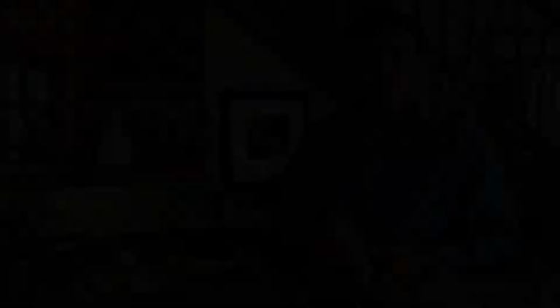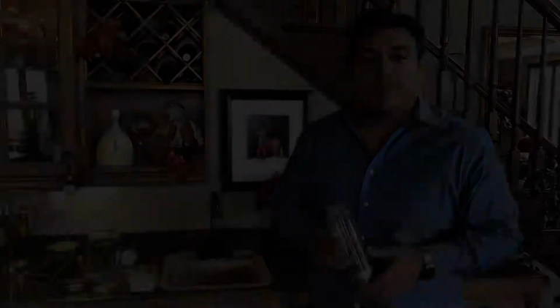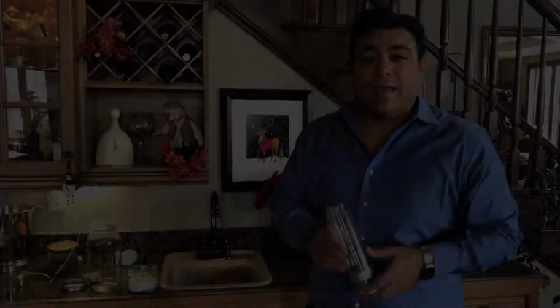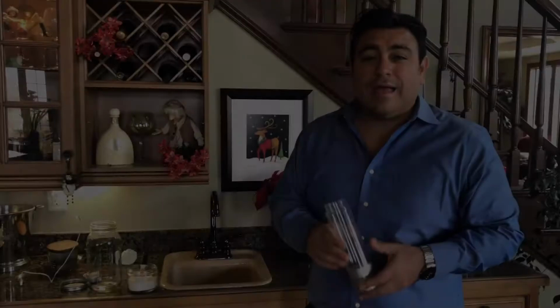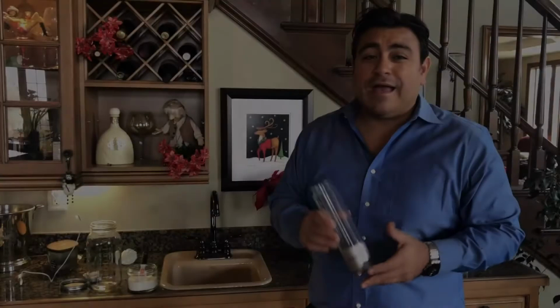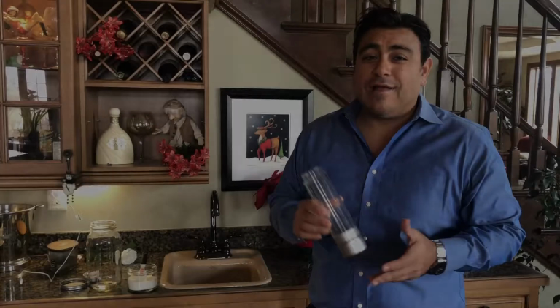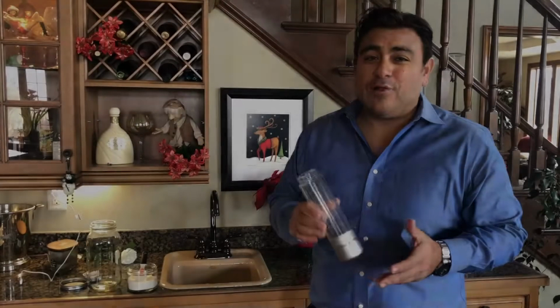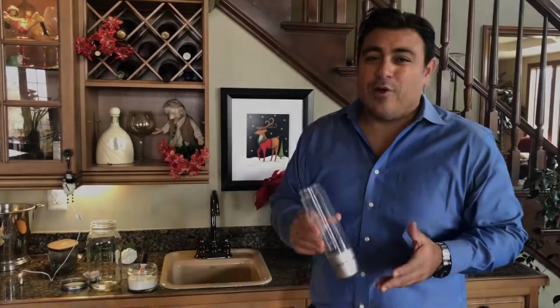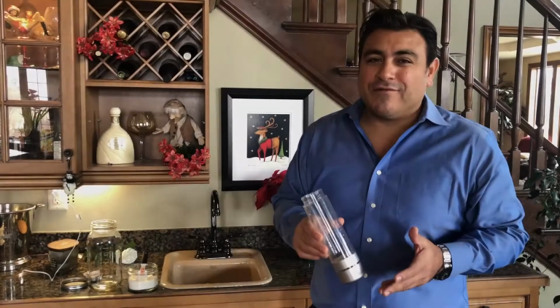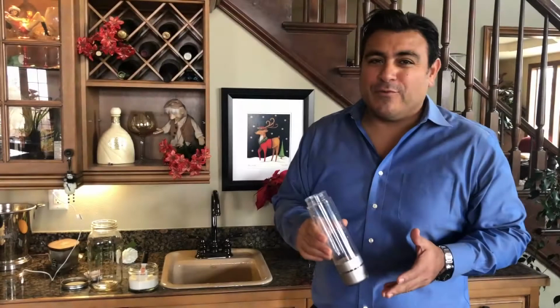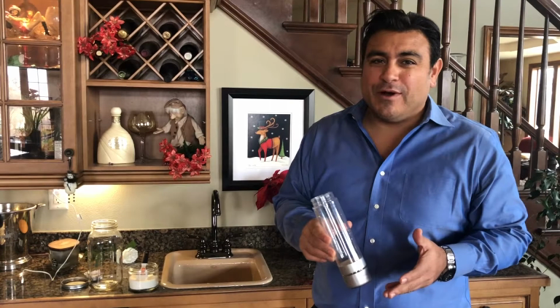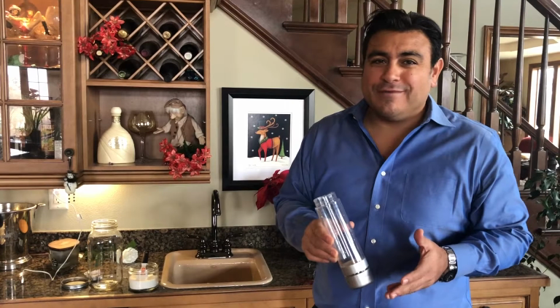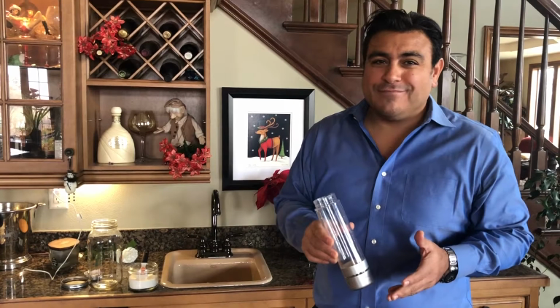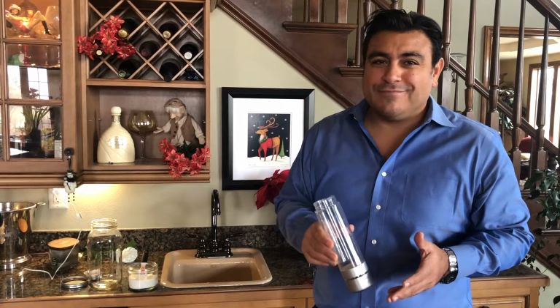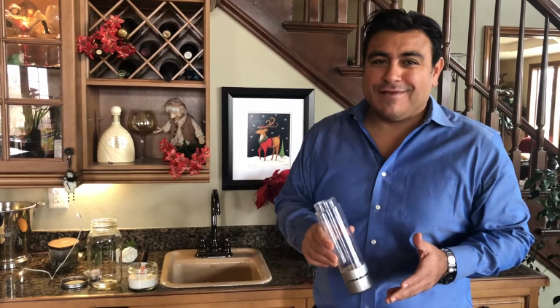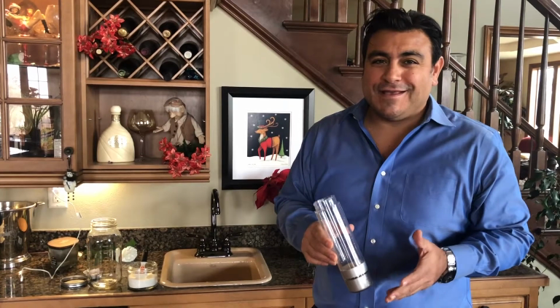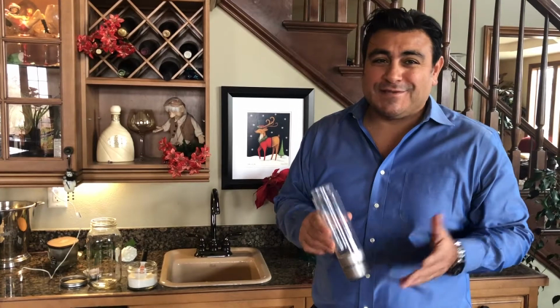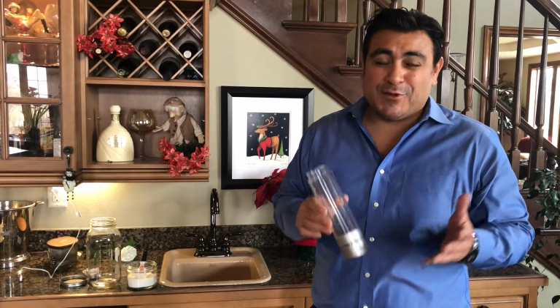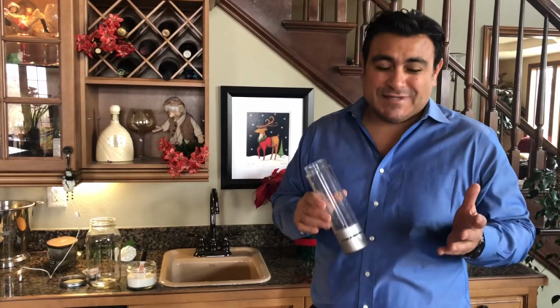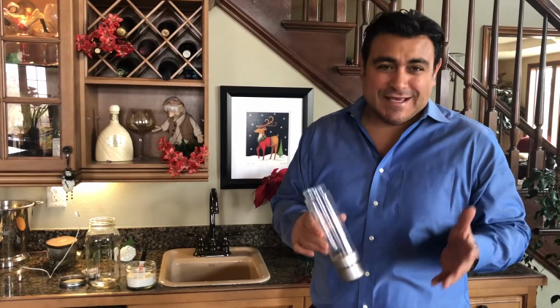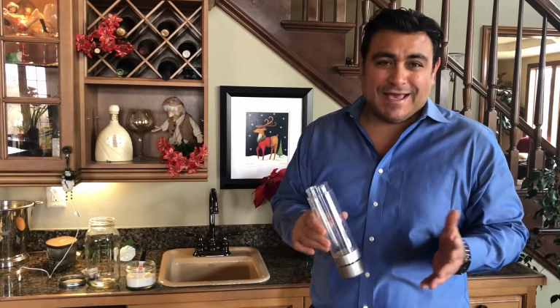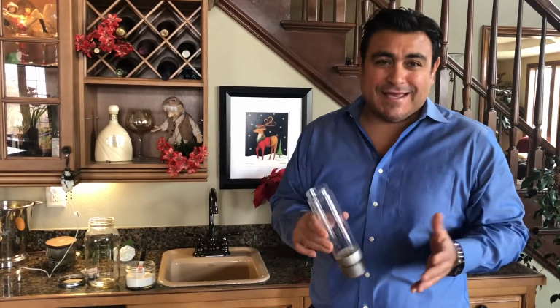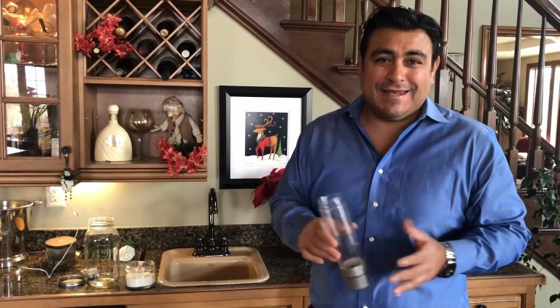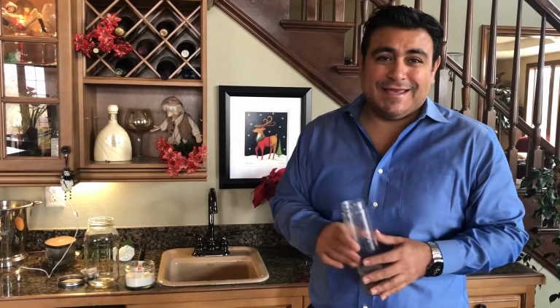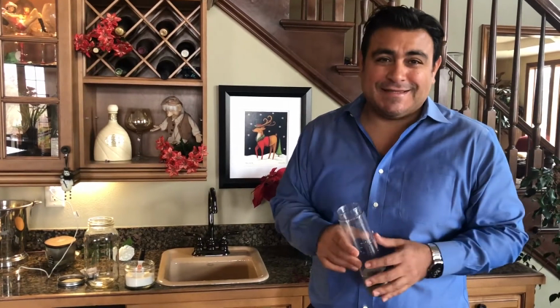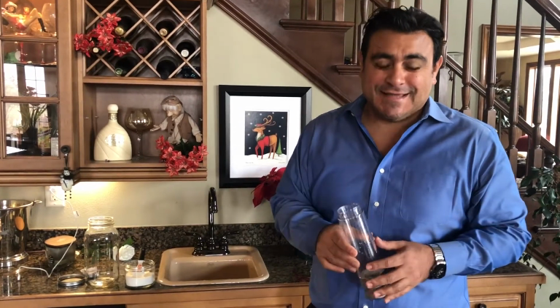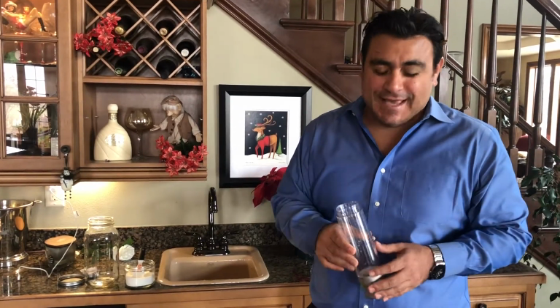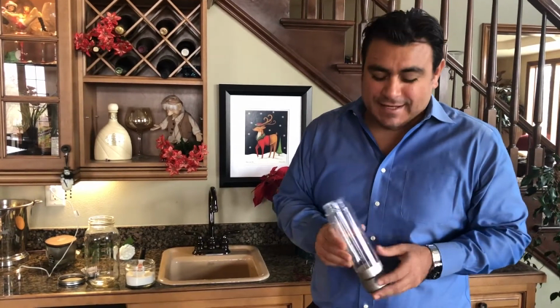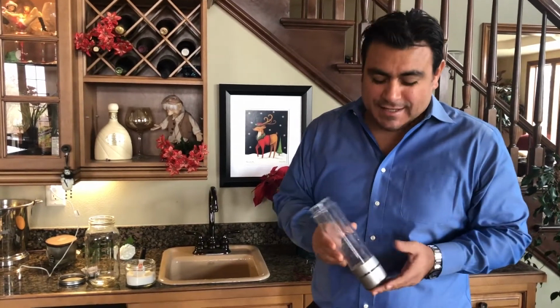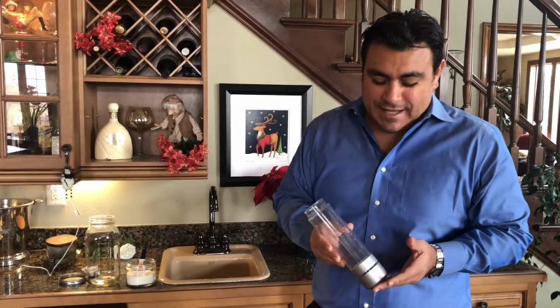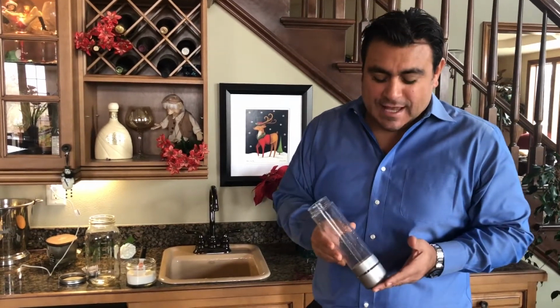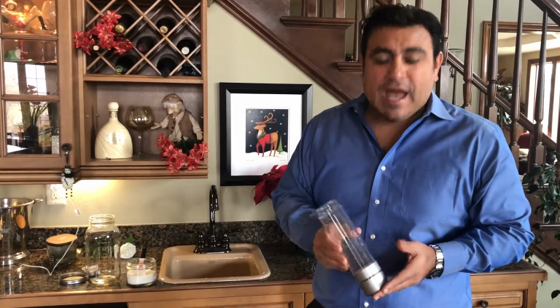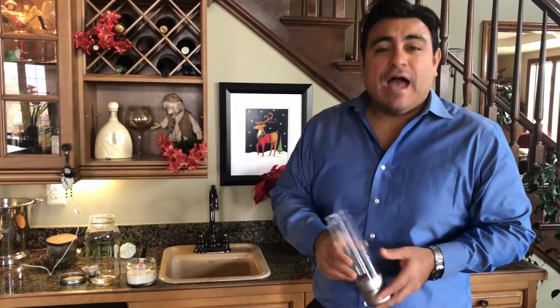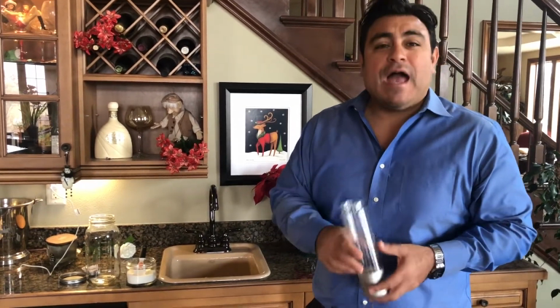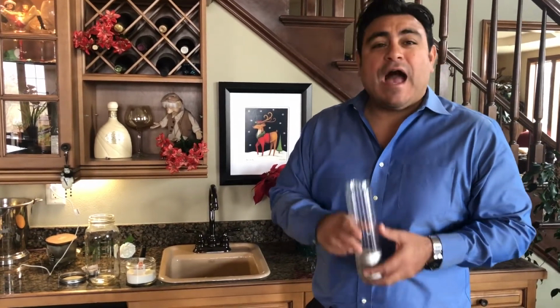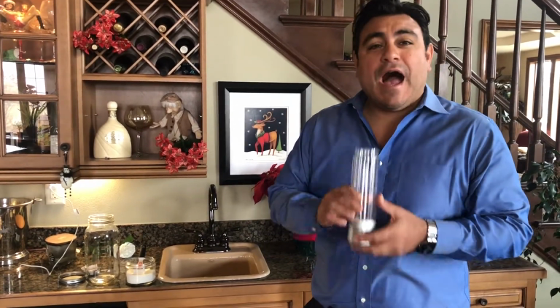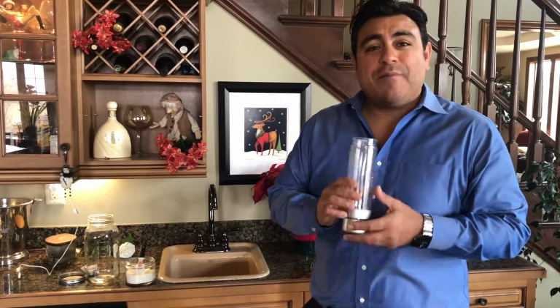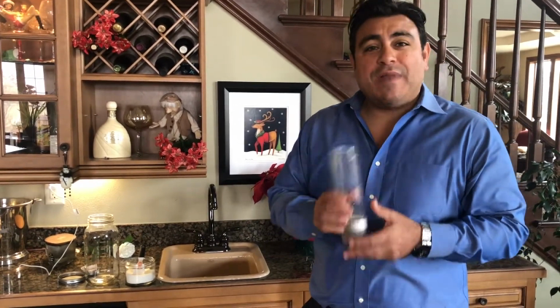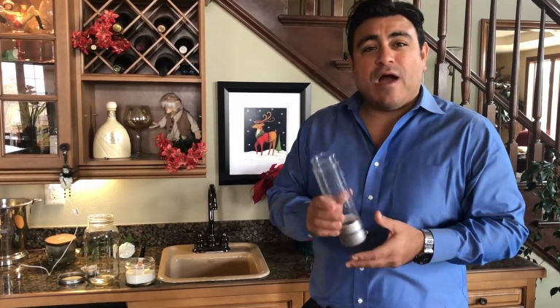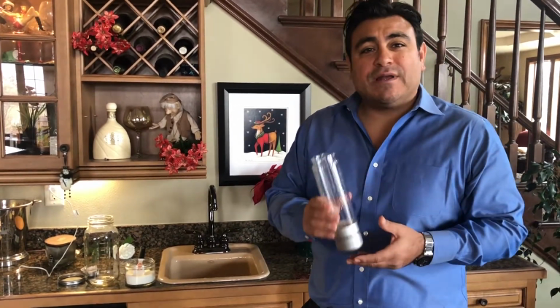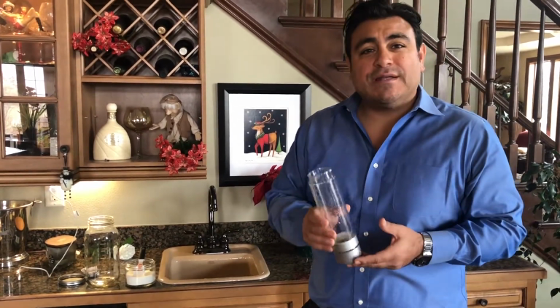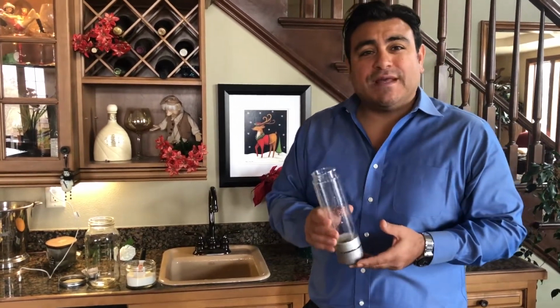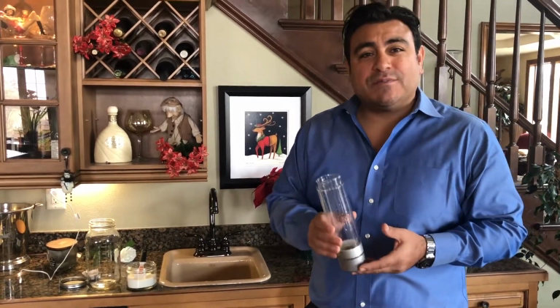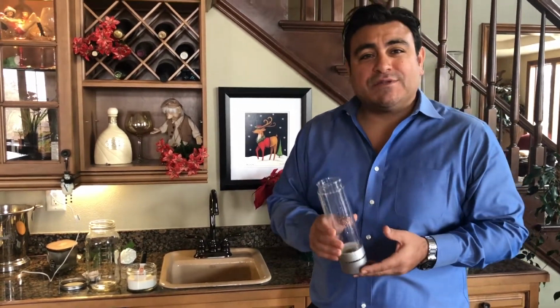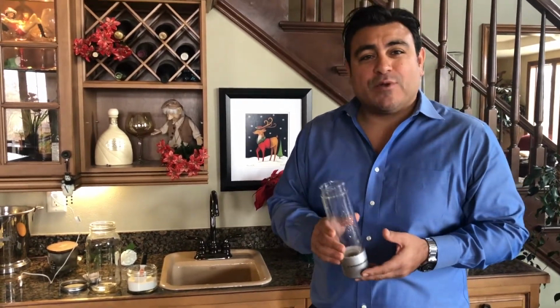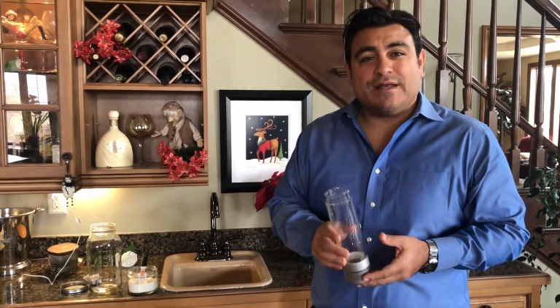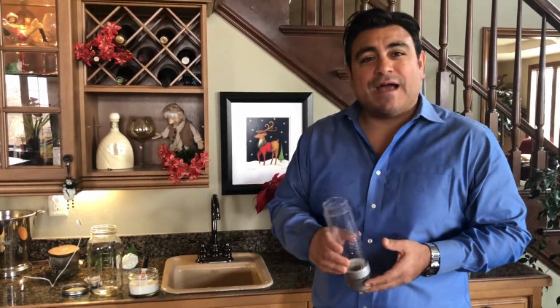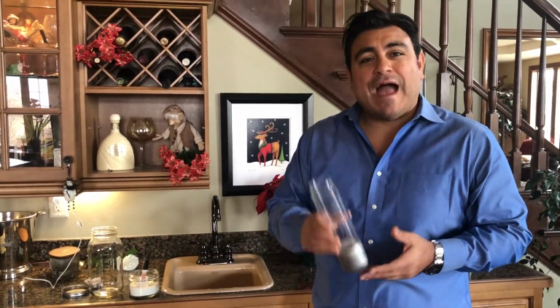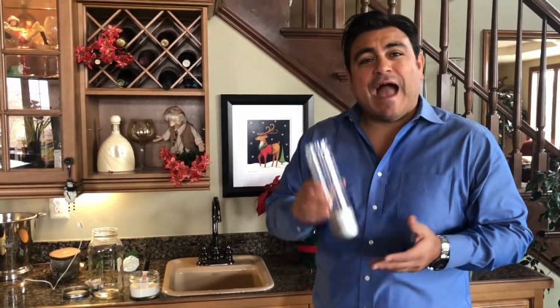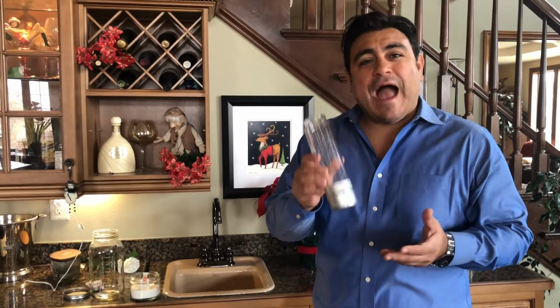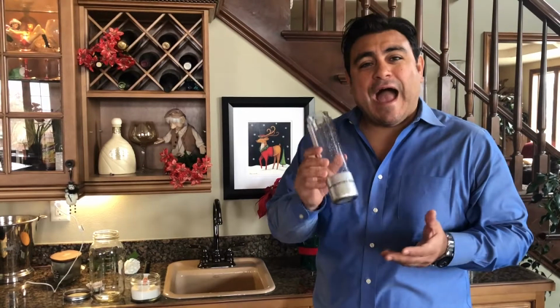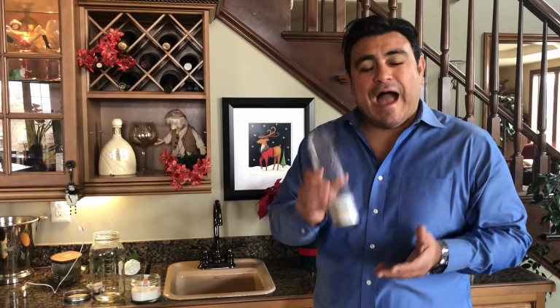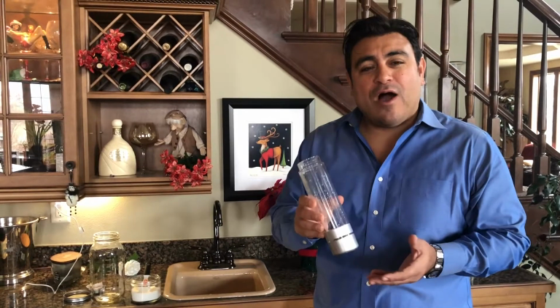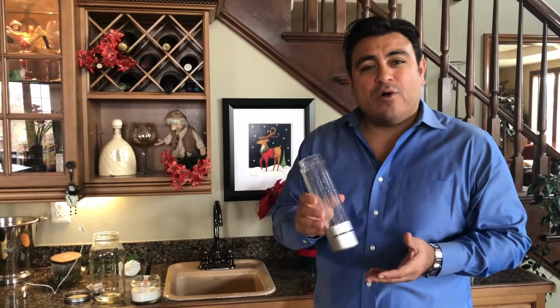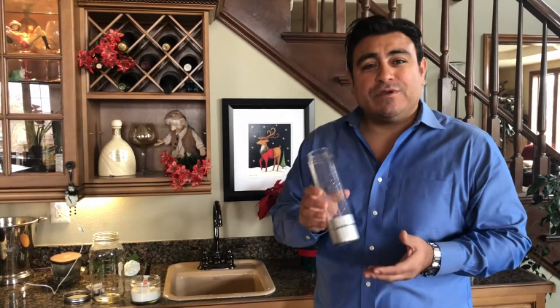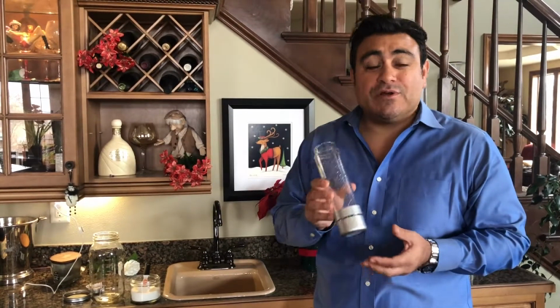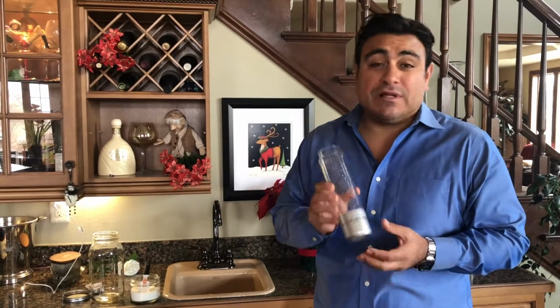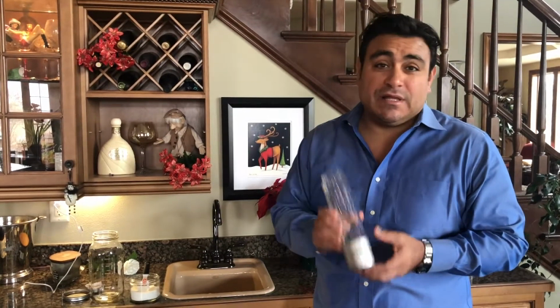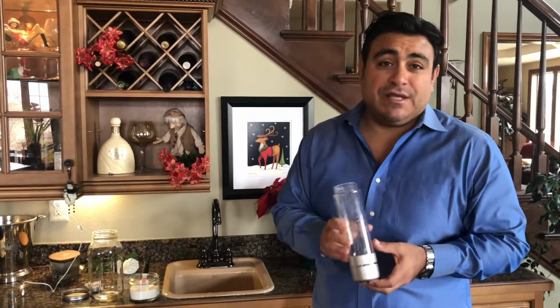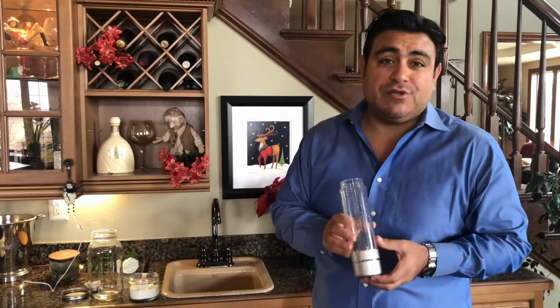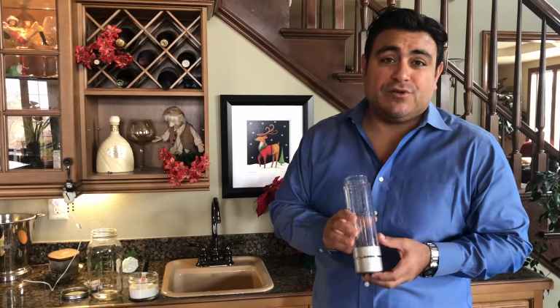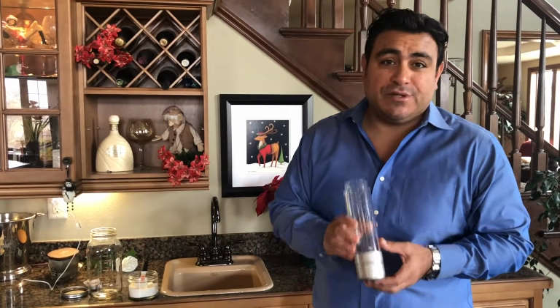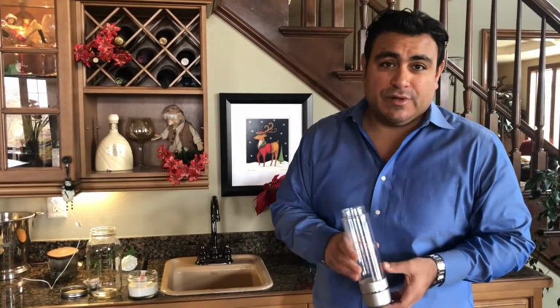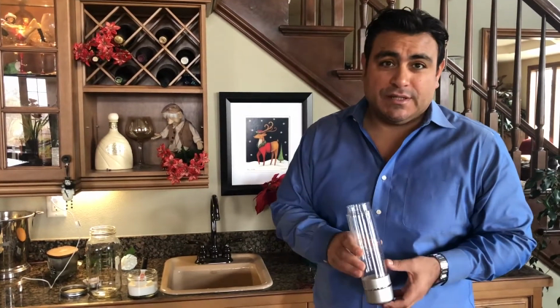Hello everyone, it's Jose Iniguez again. I'm now going to demonstrate how you clean your unit.